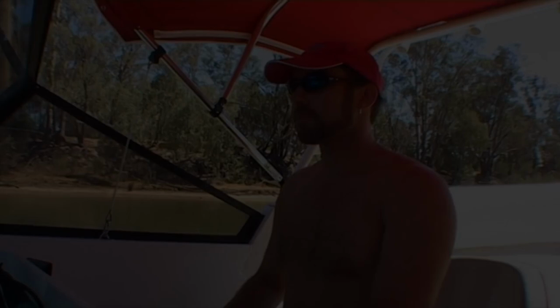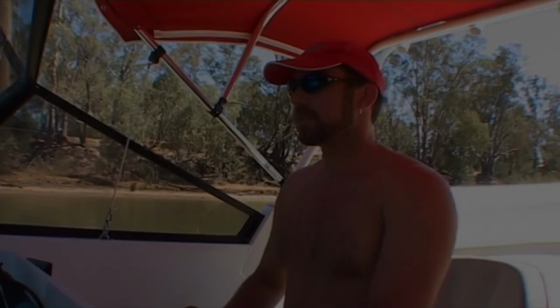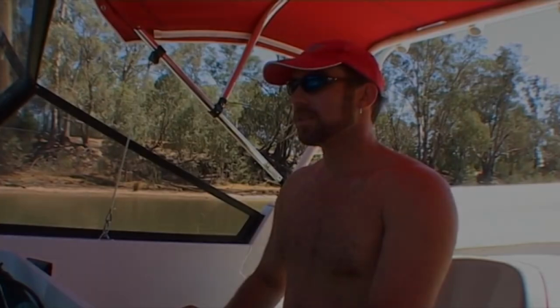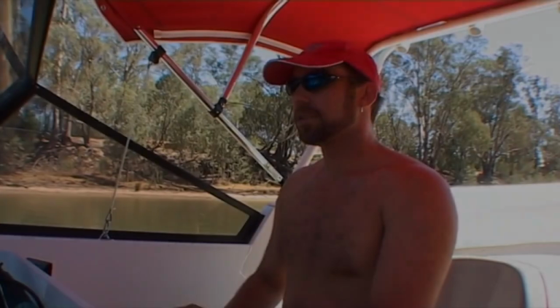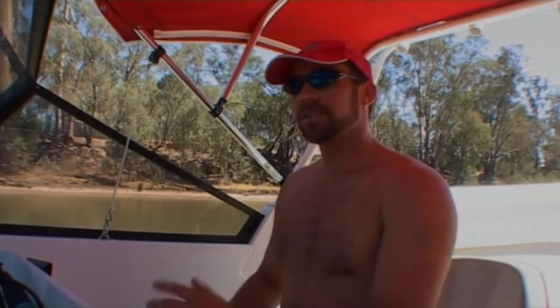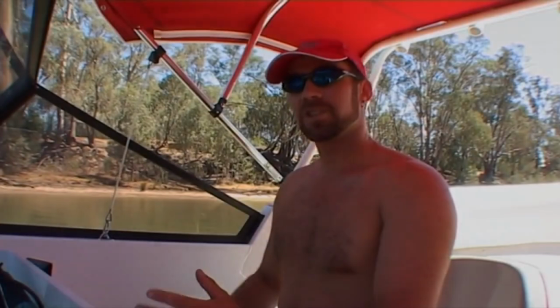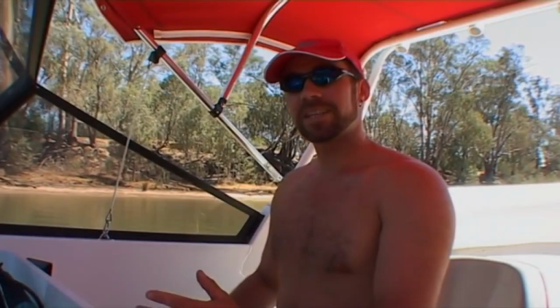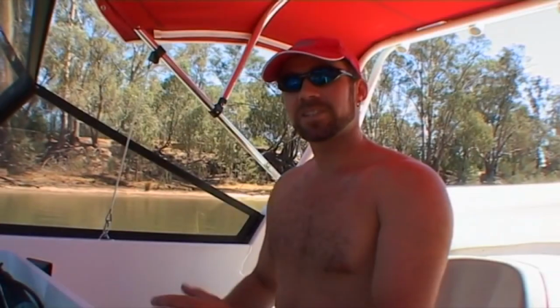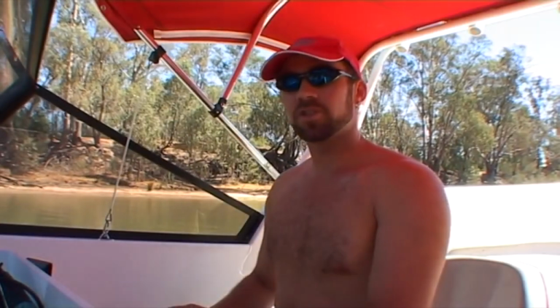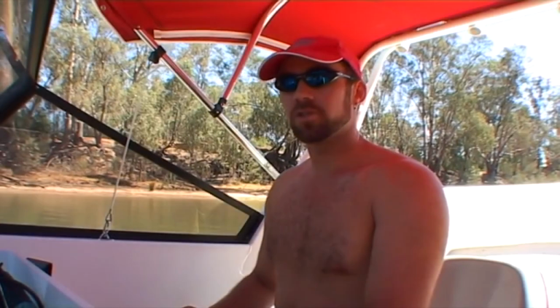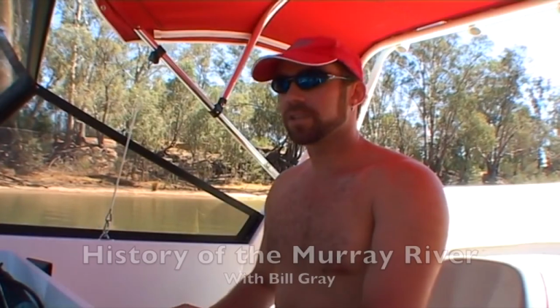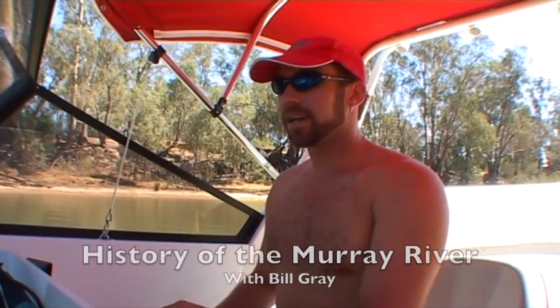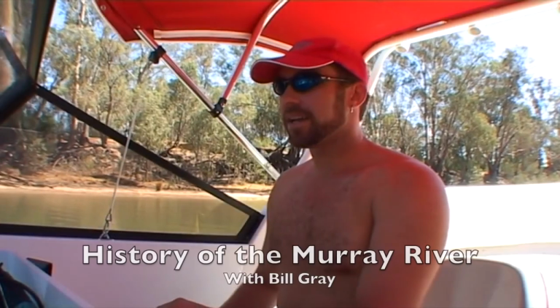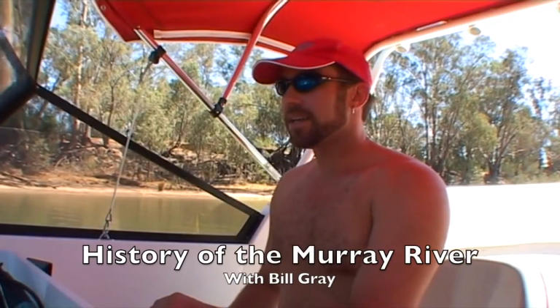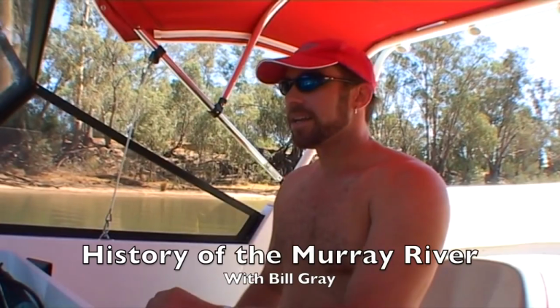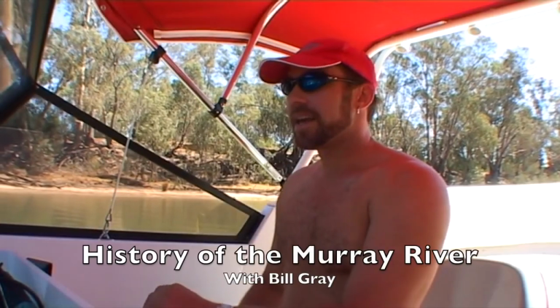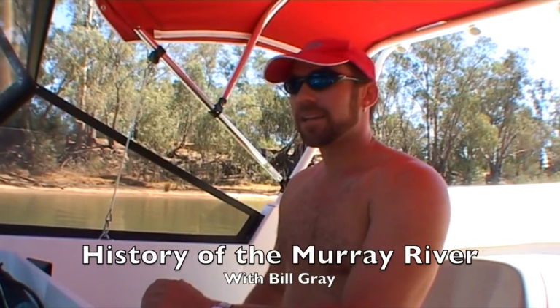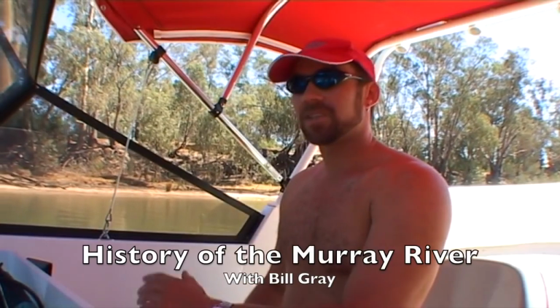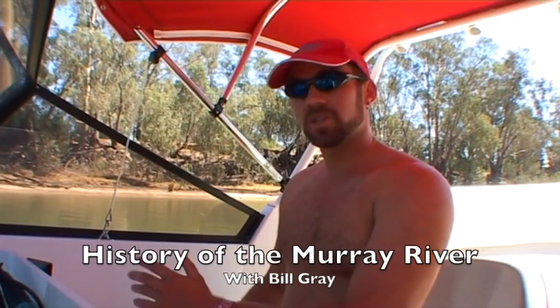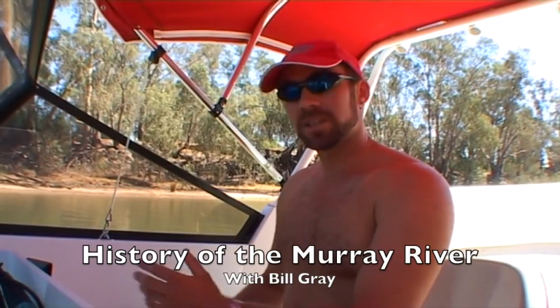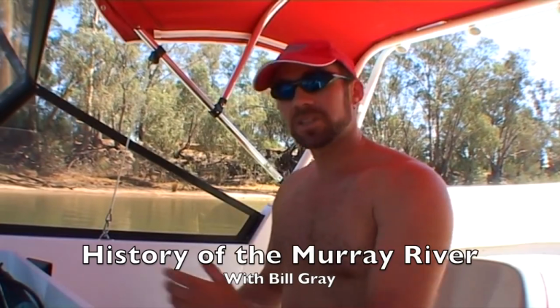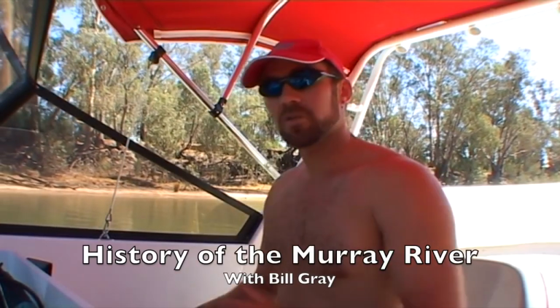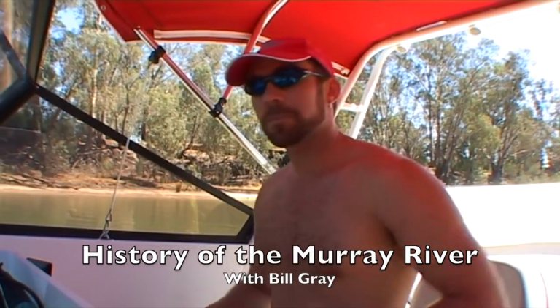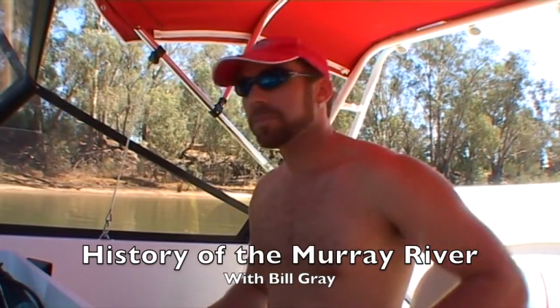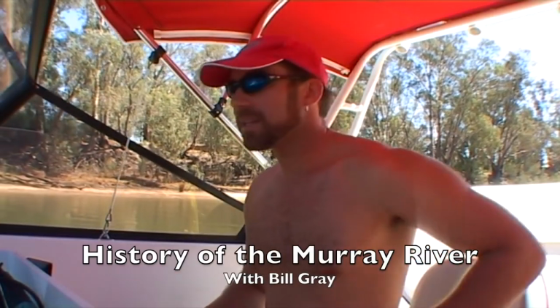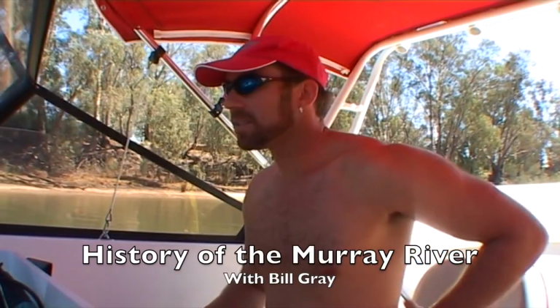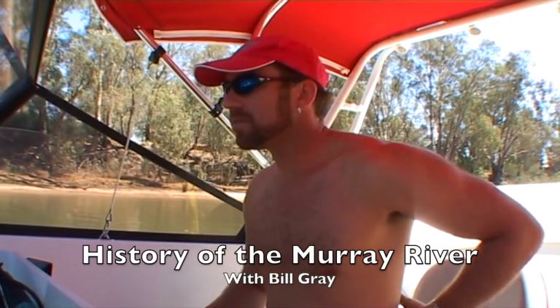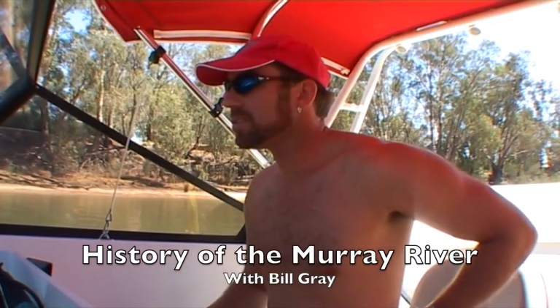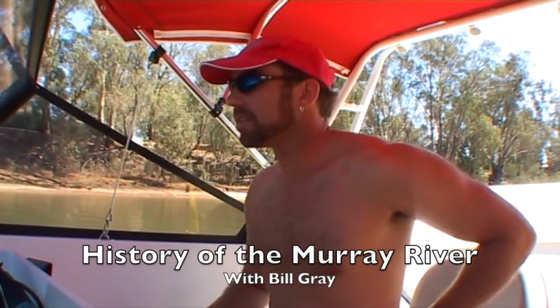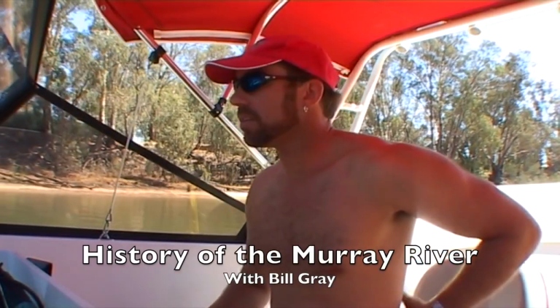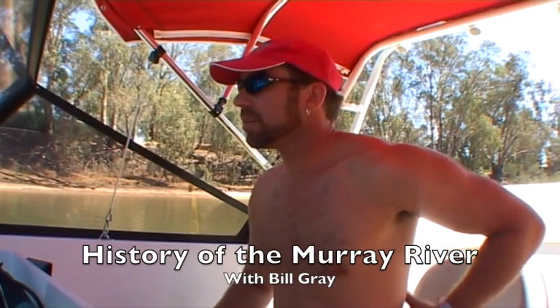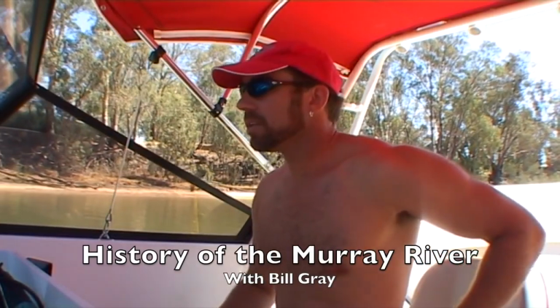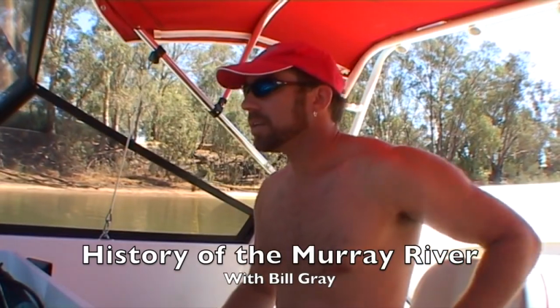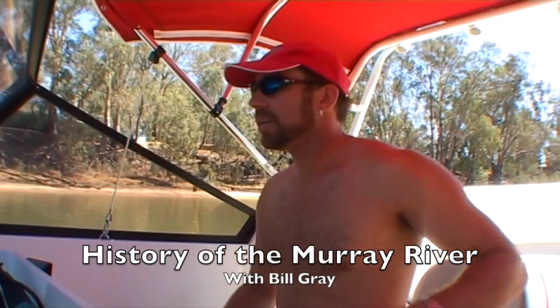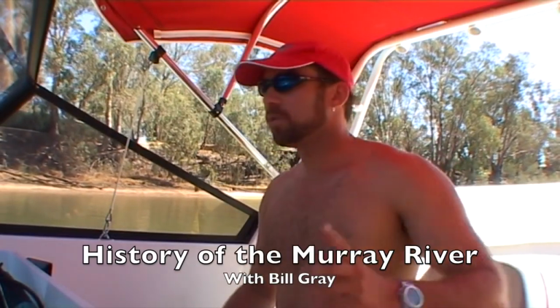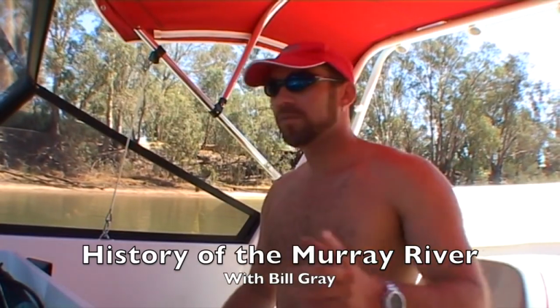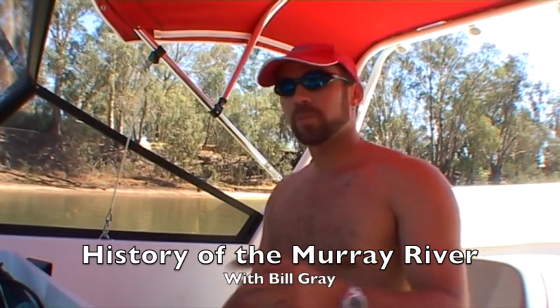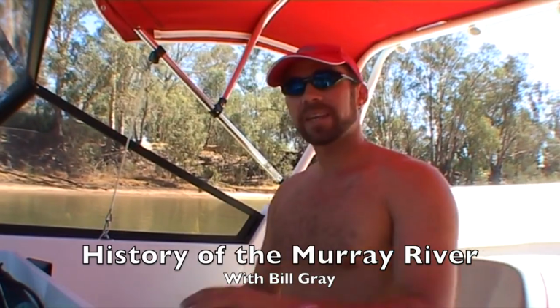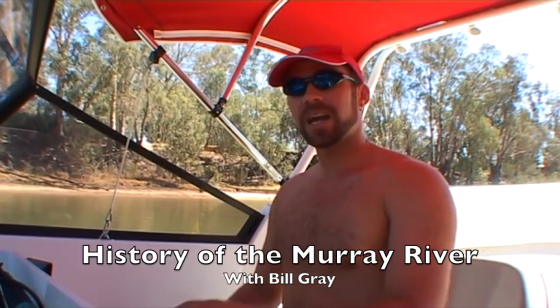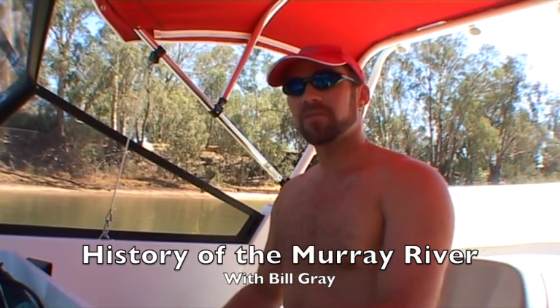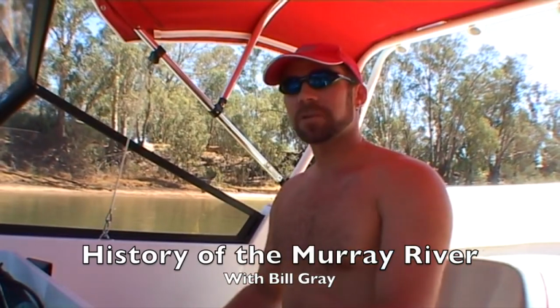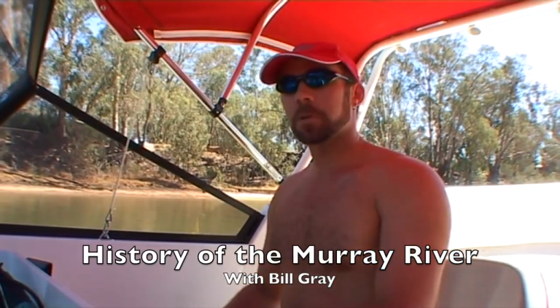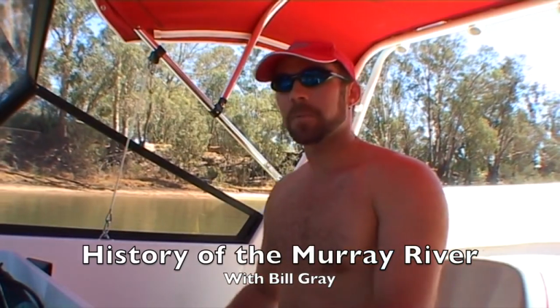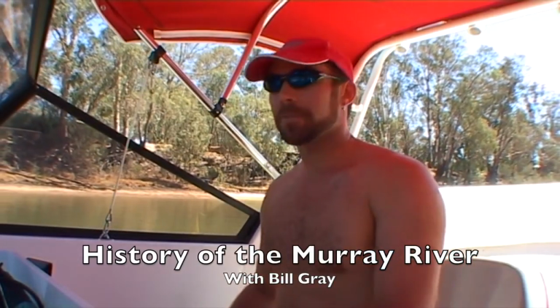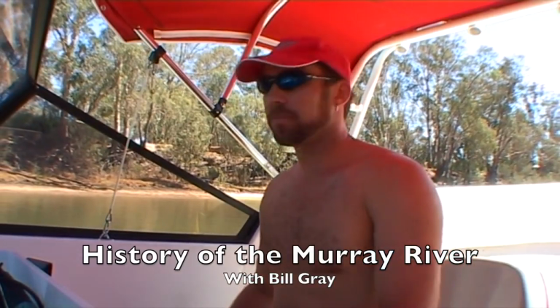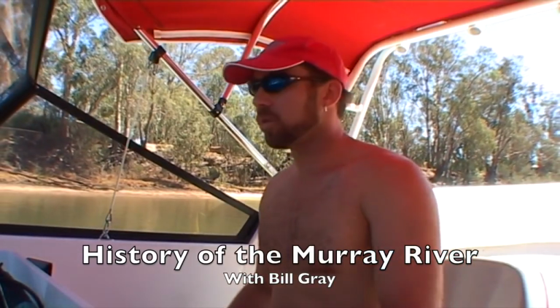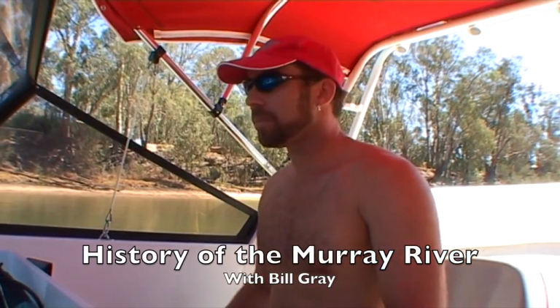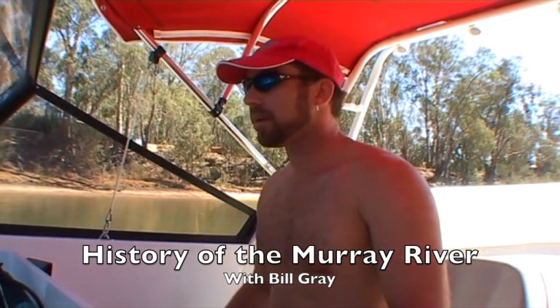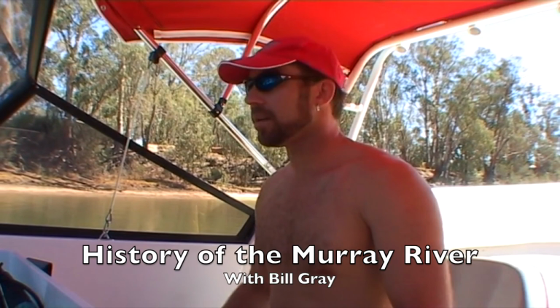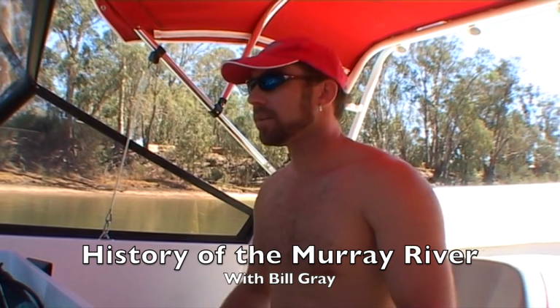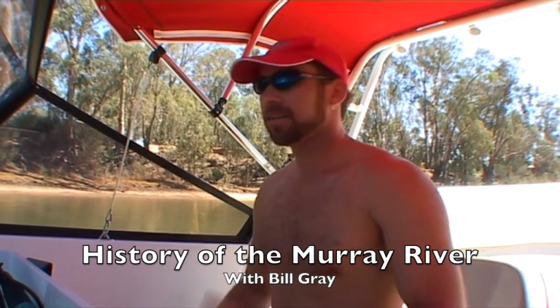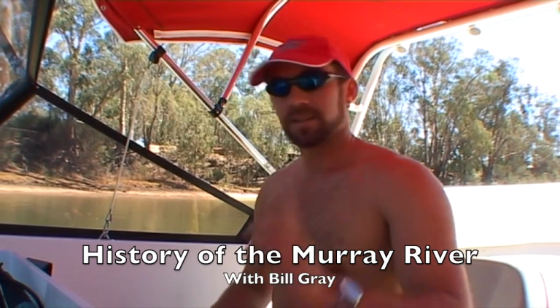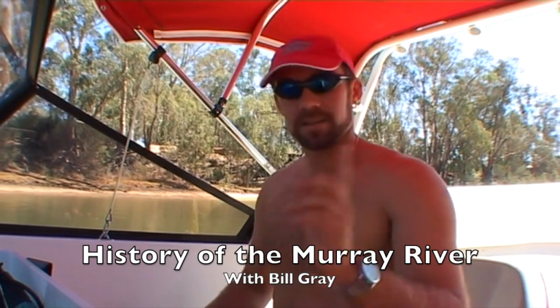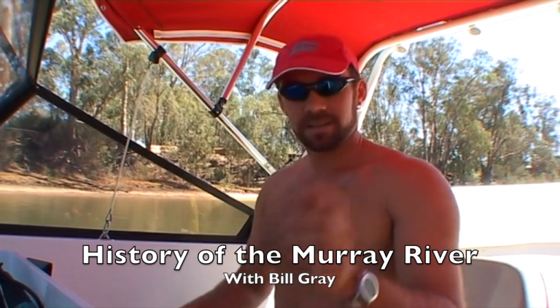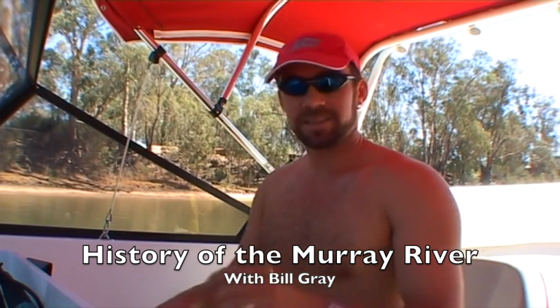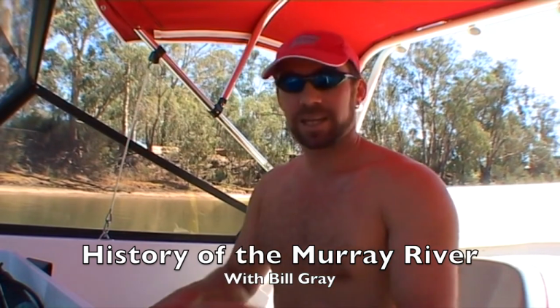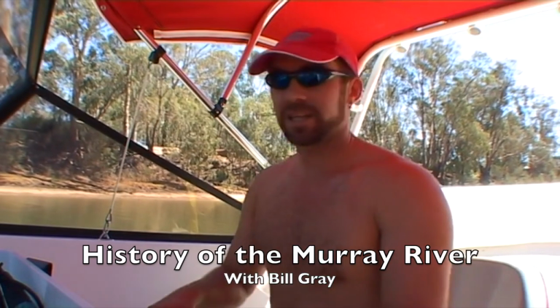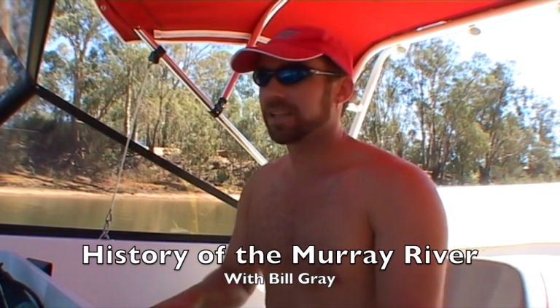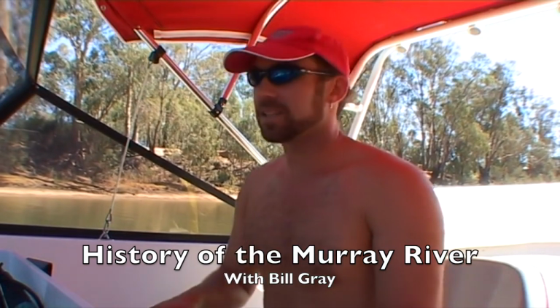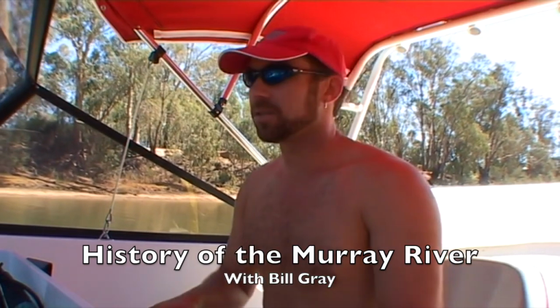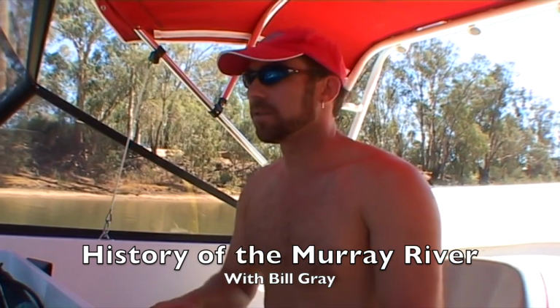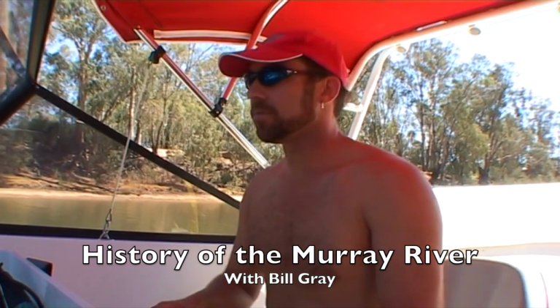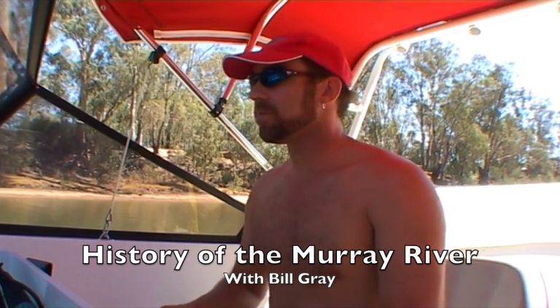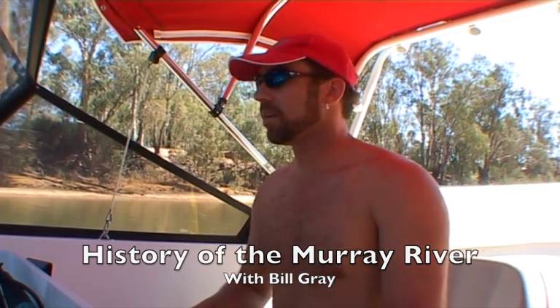So that's Echuca, and it certainly is a great place to visit. However, we can't forget about Moema, the town on the other side of the river.